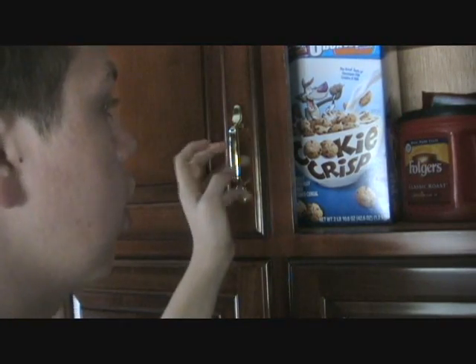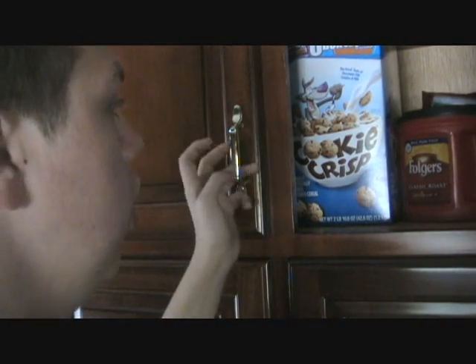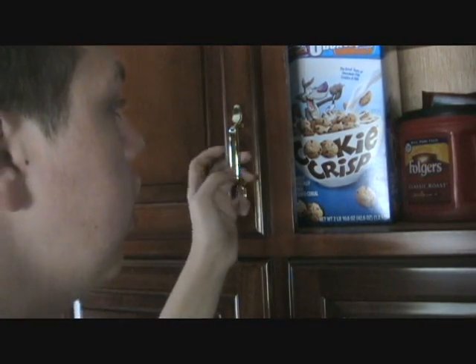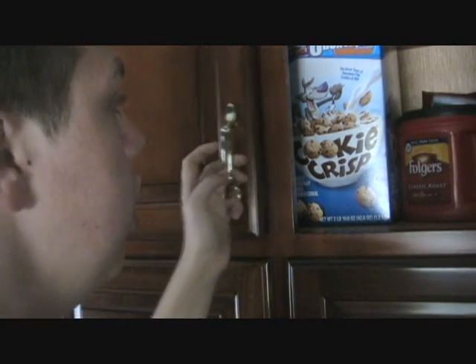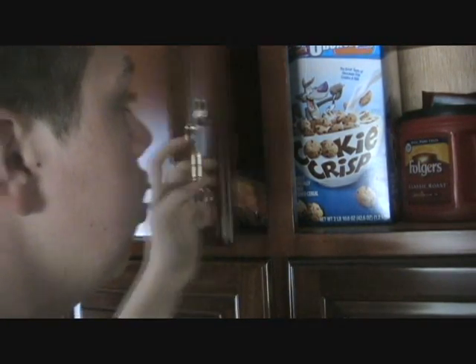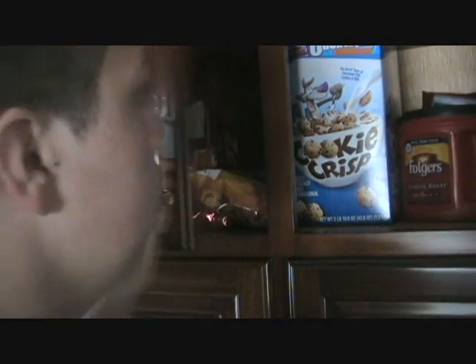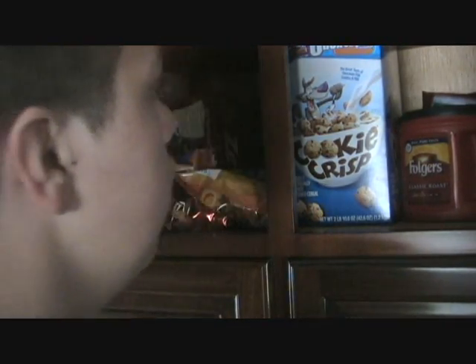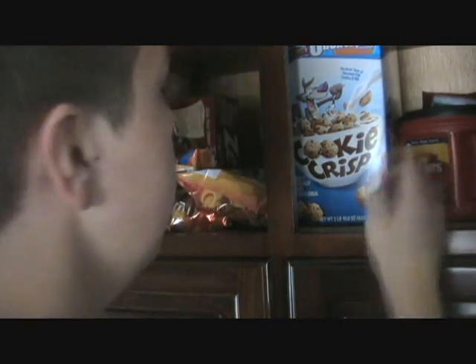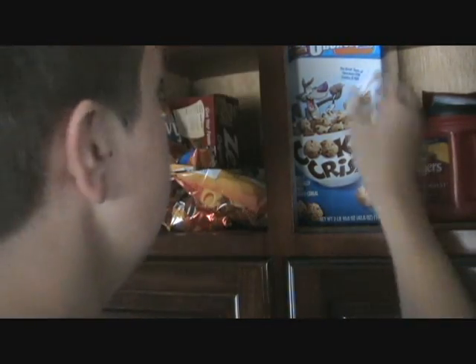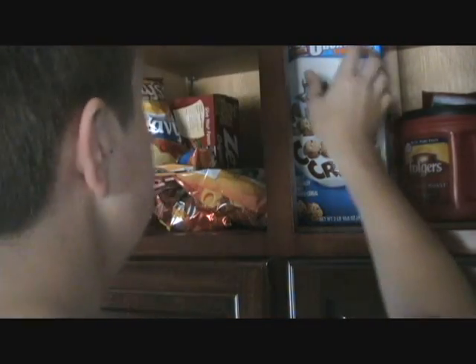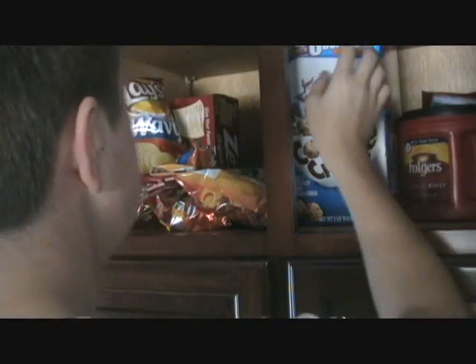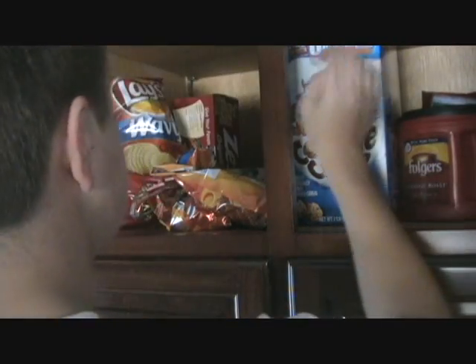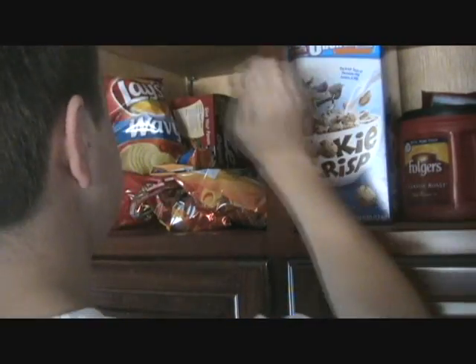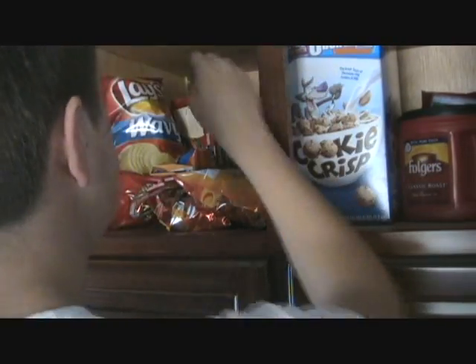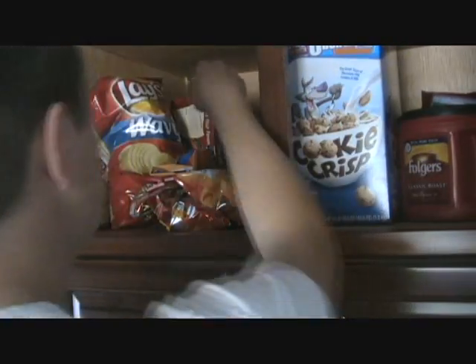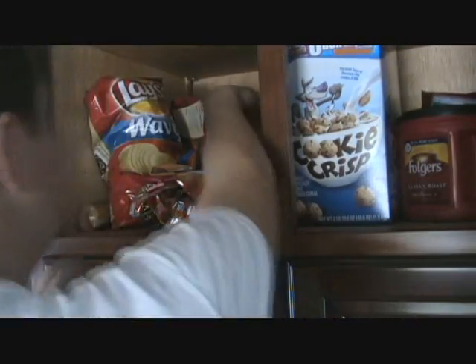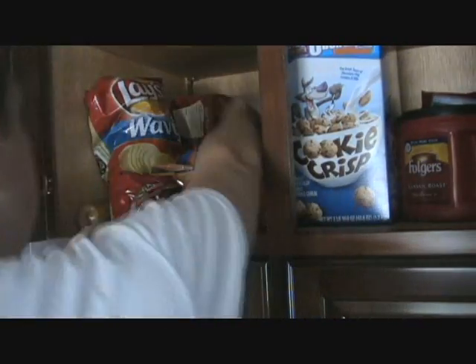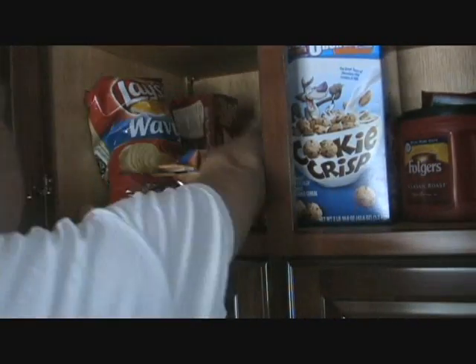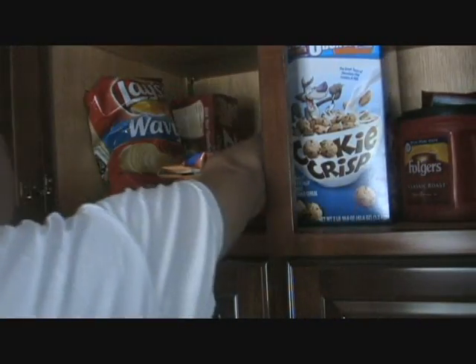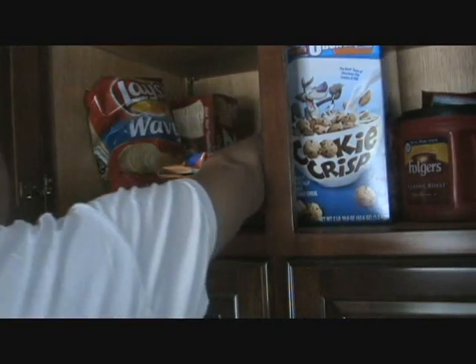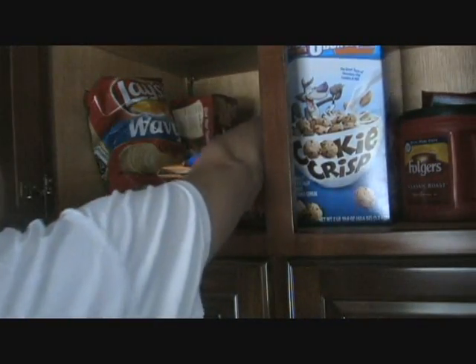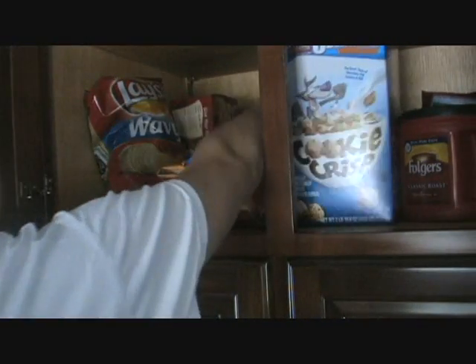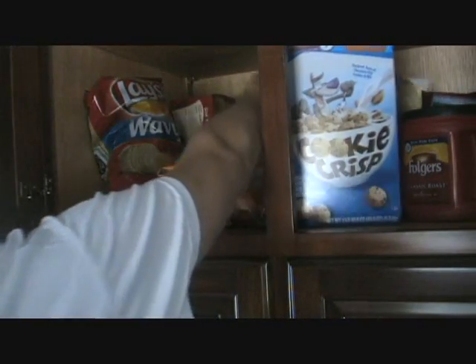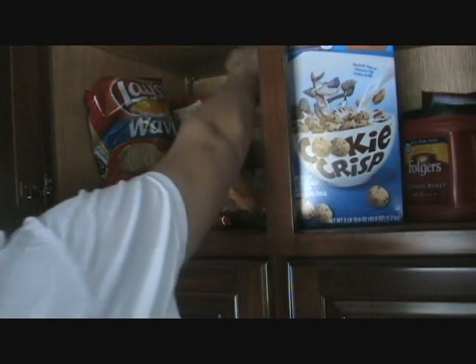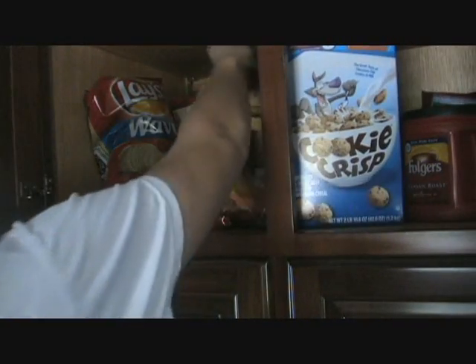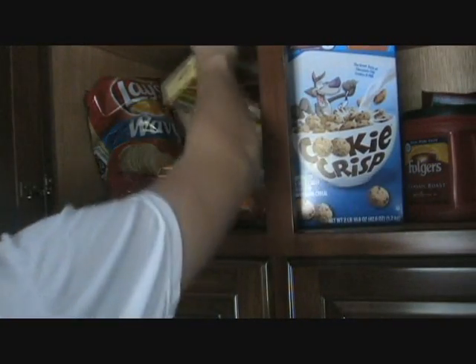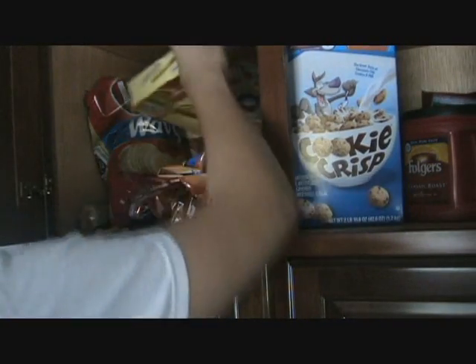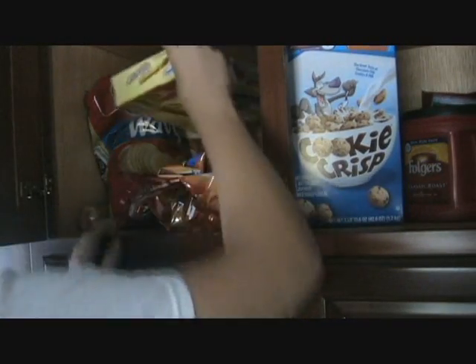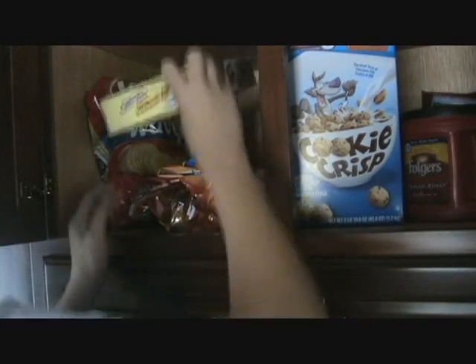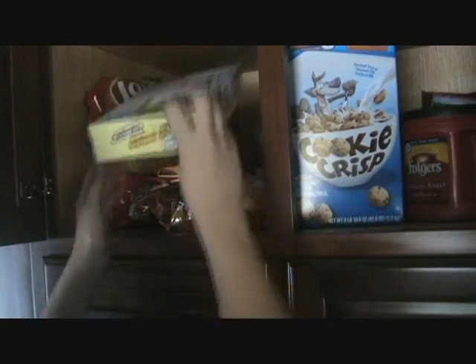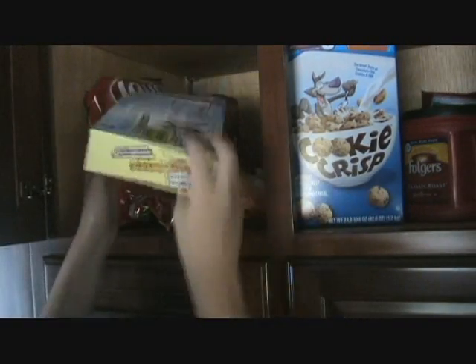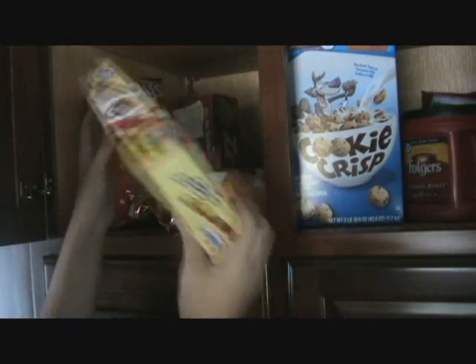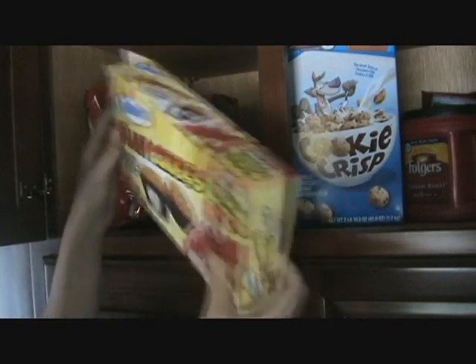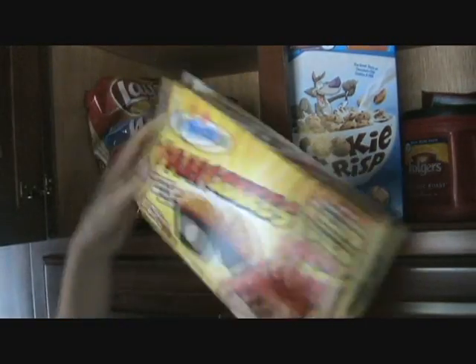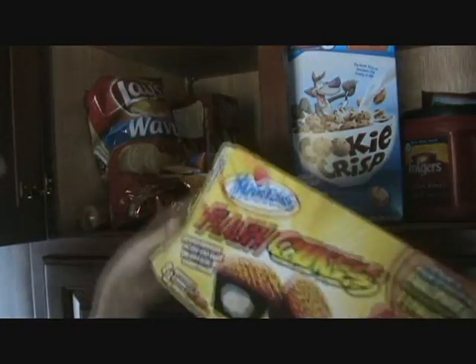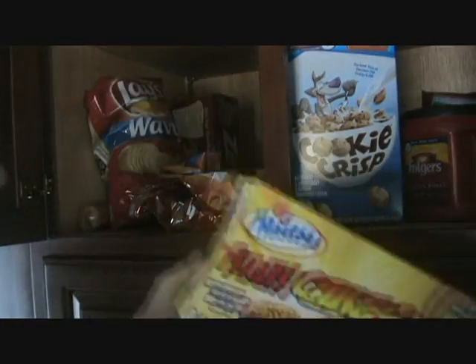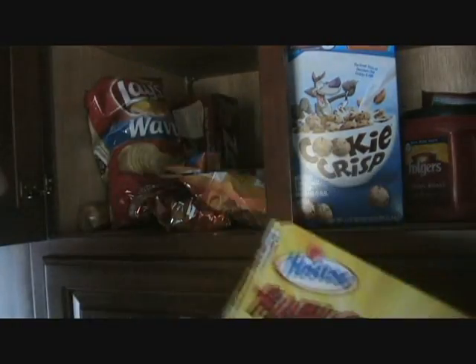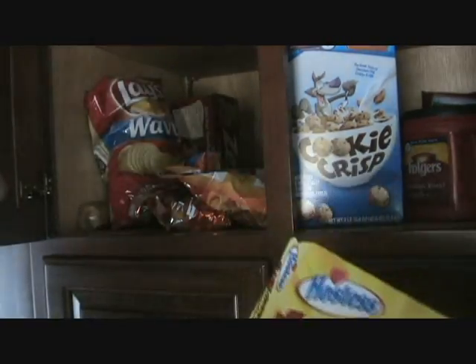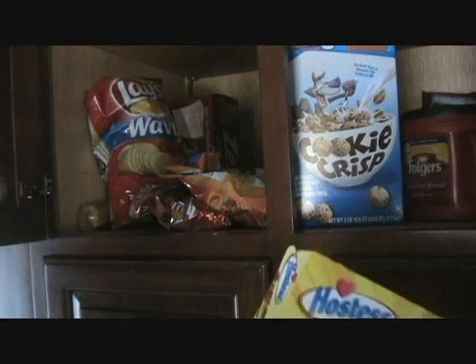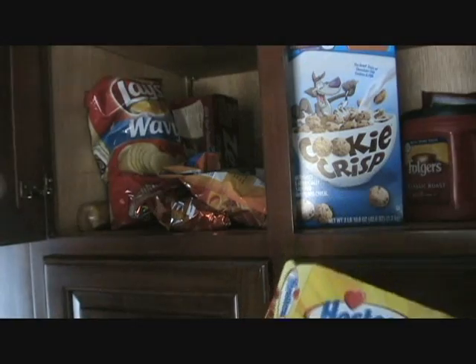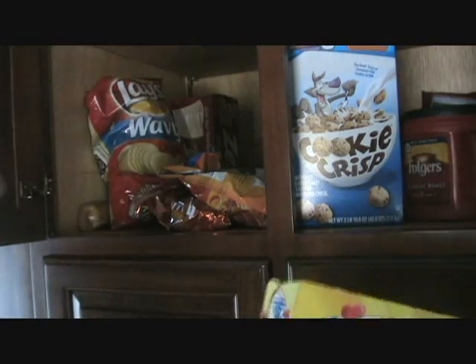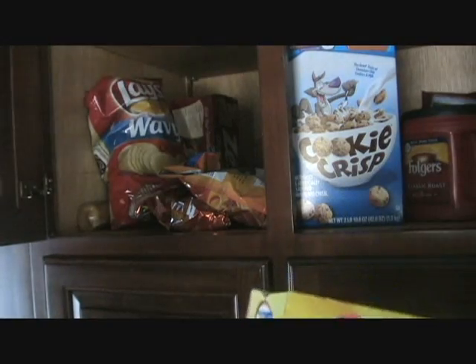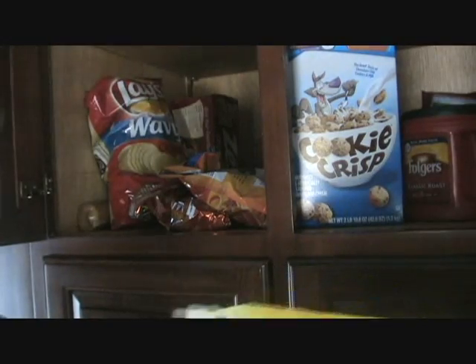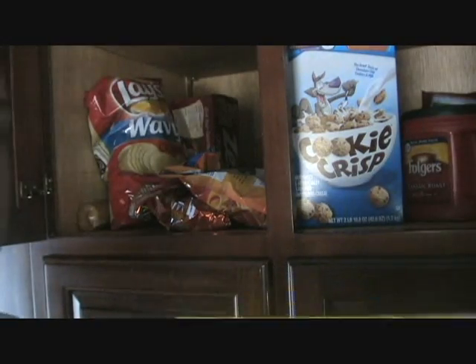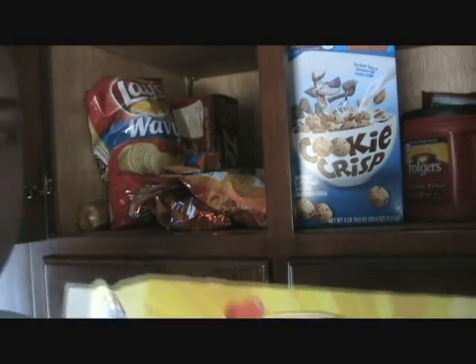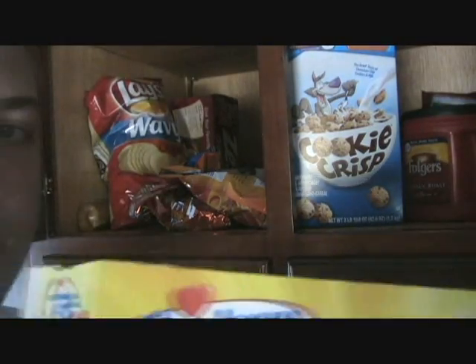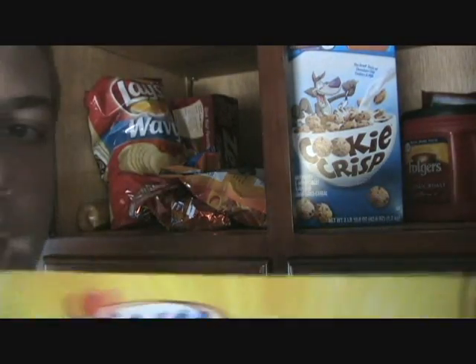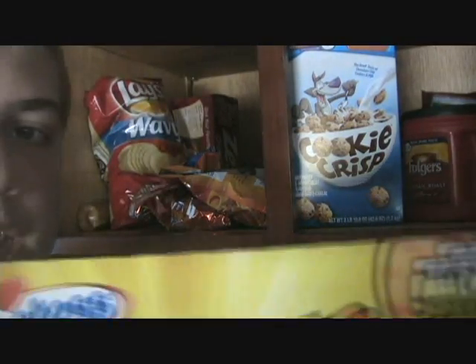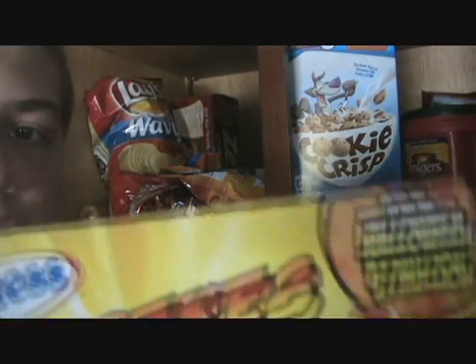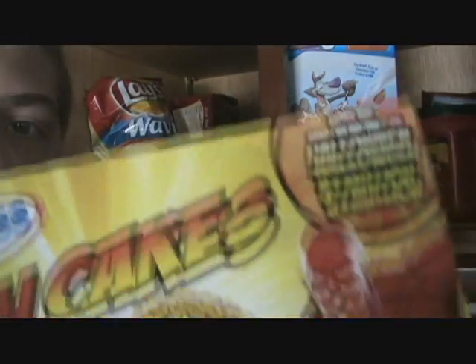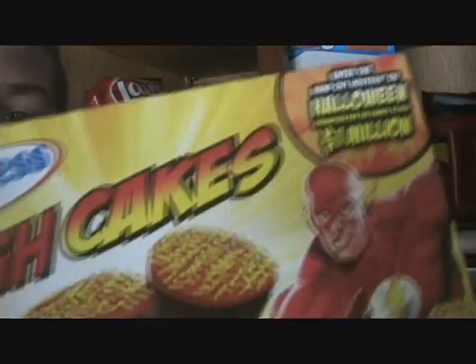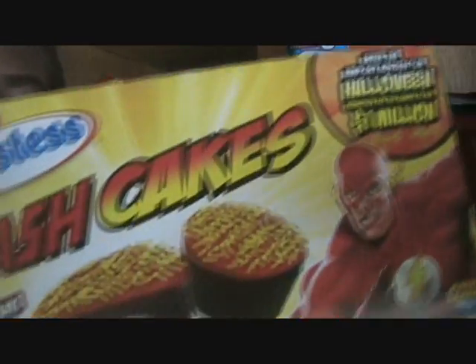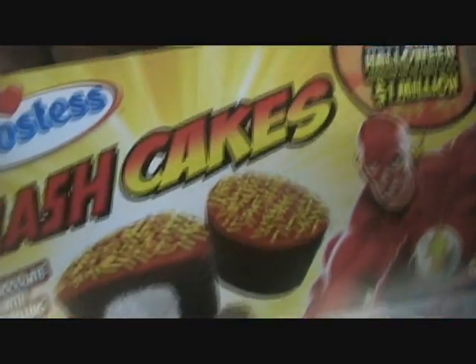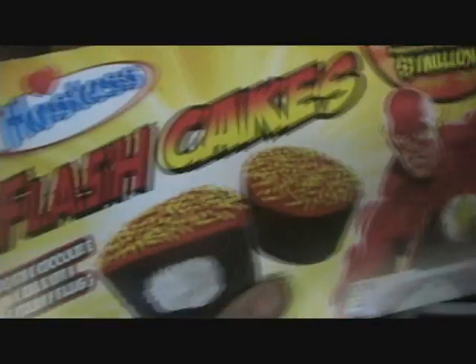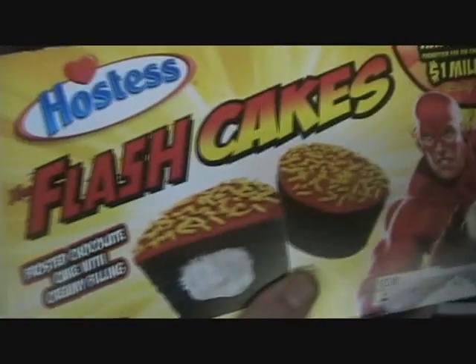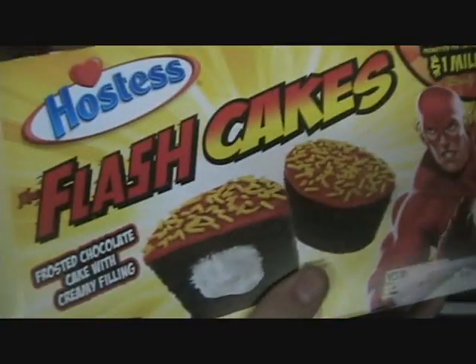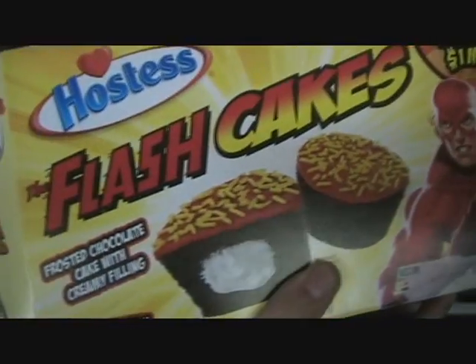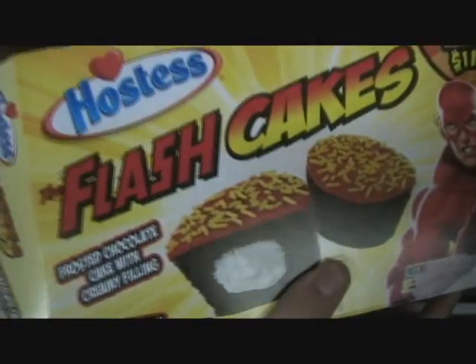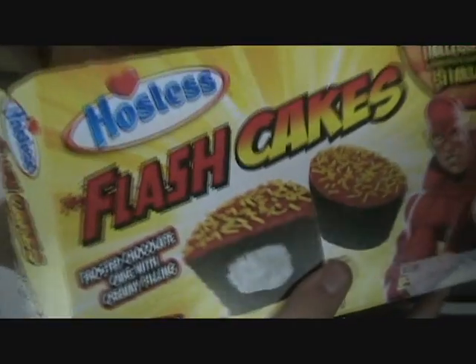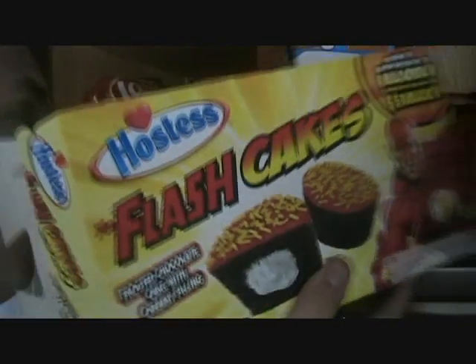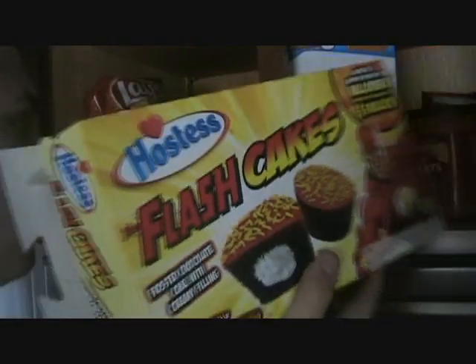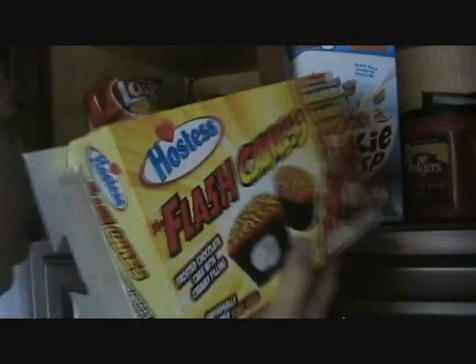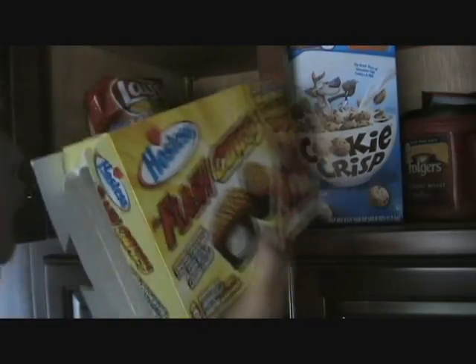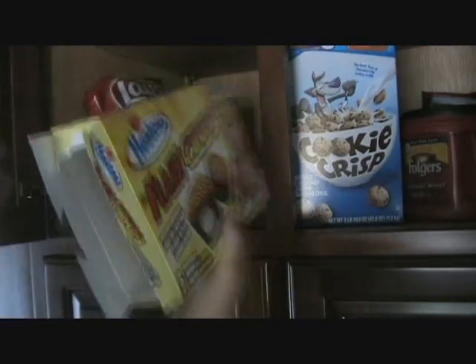Cookie Crisp! Oh my God, jackpot! Flash cakes! Flash cakes!